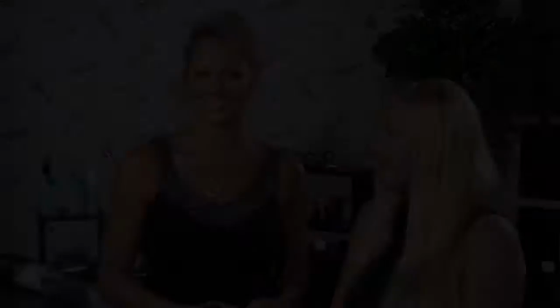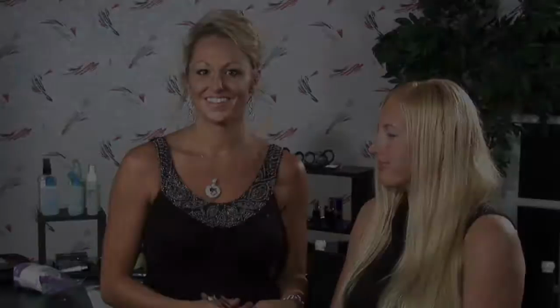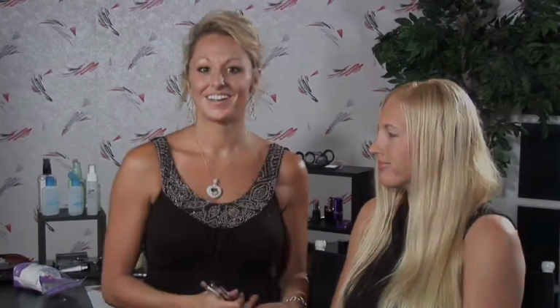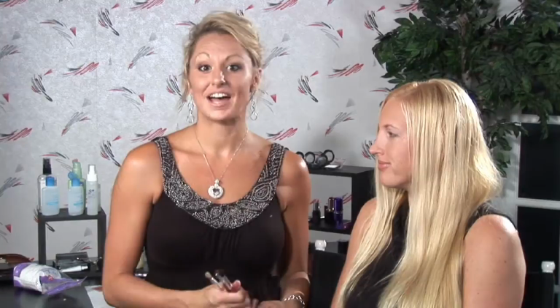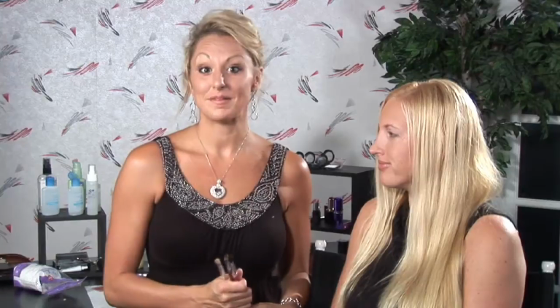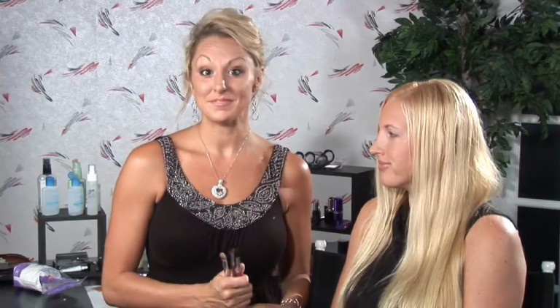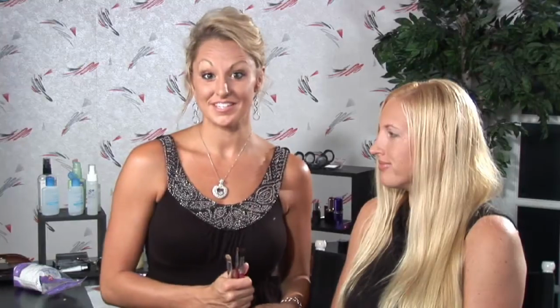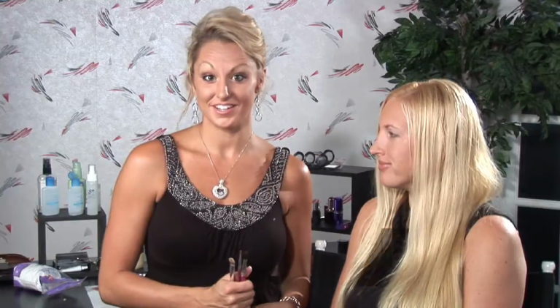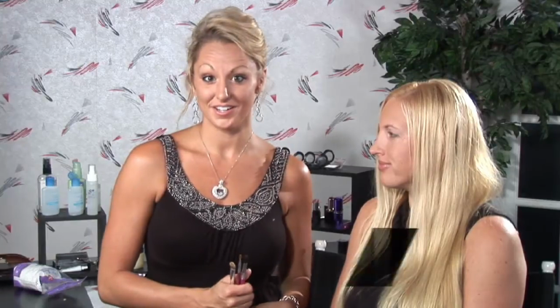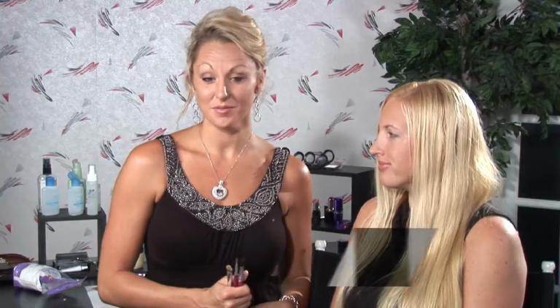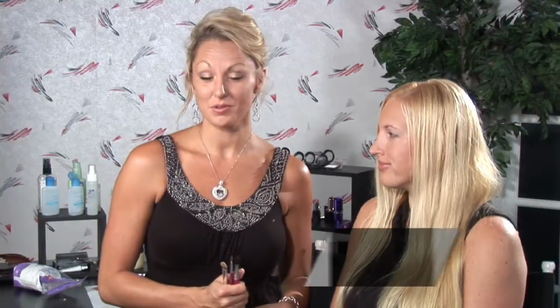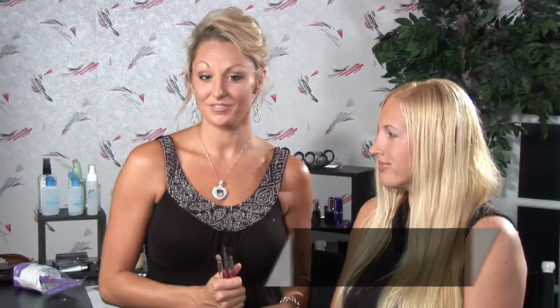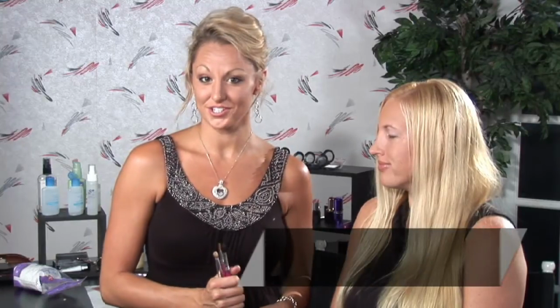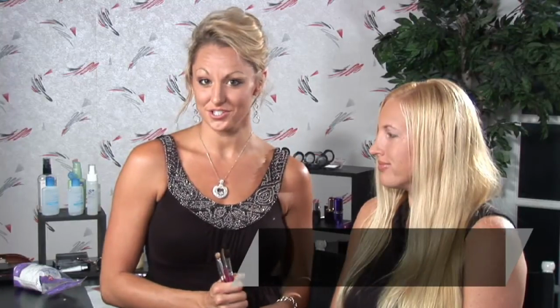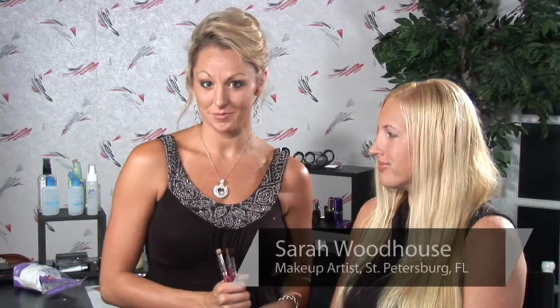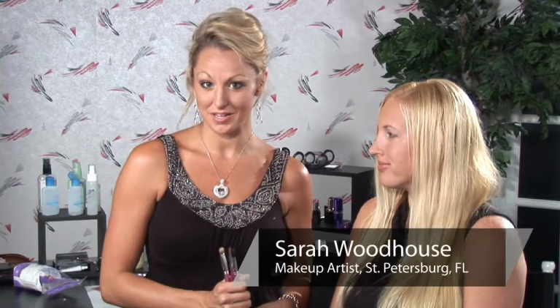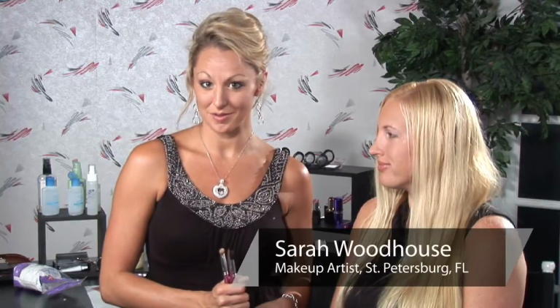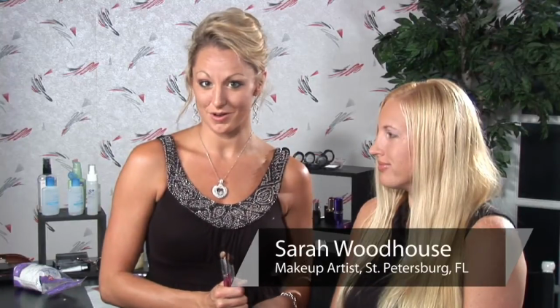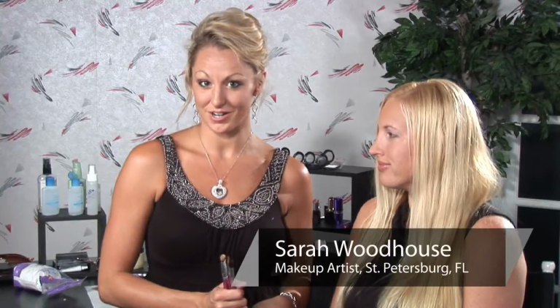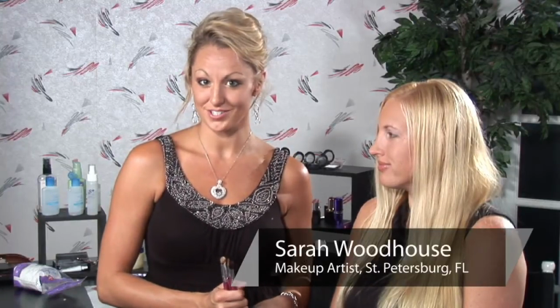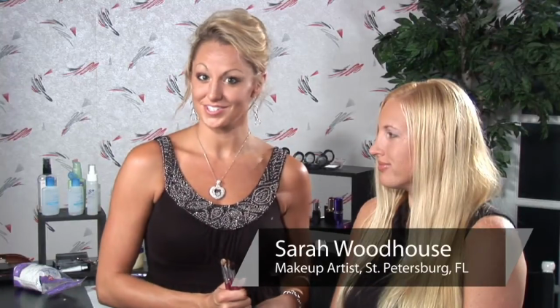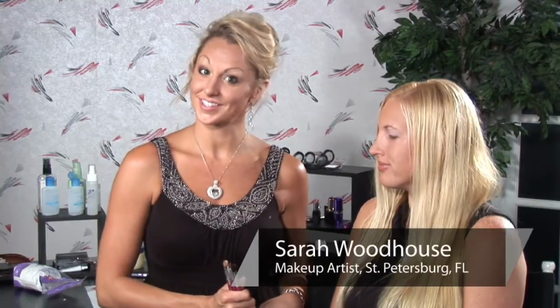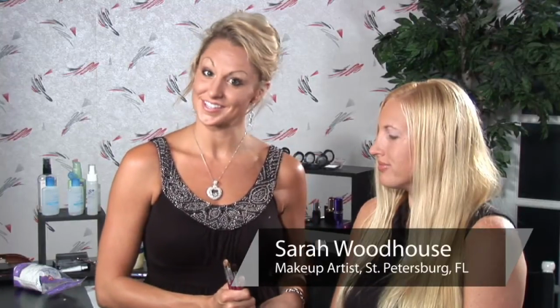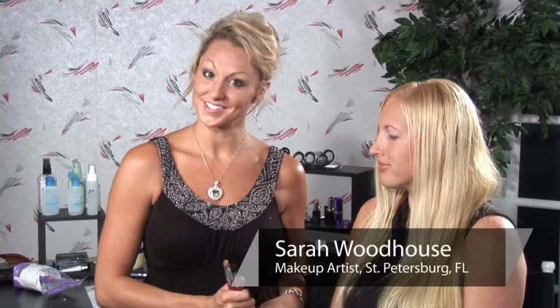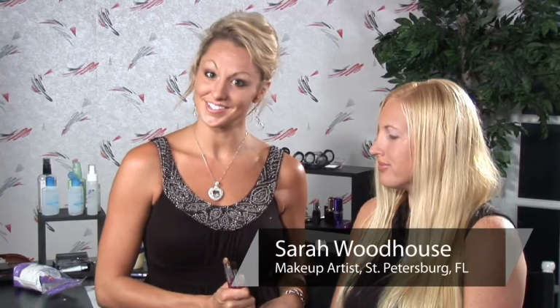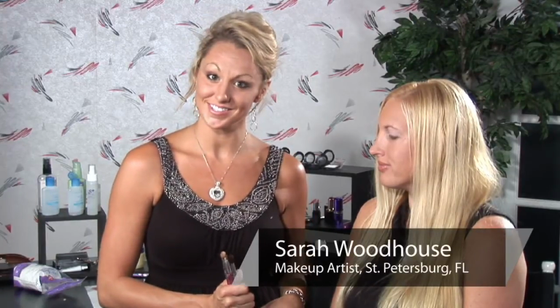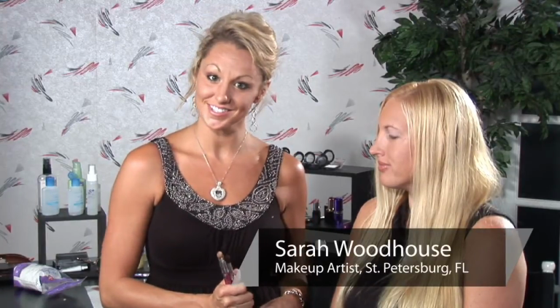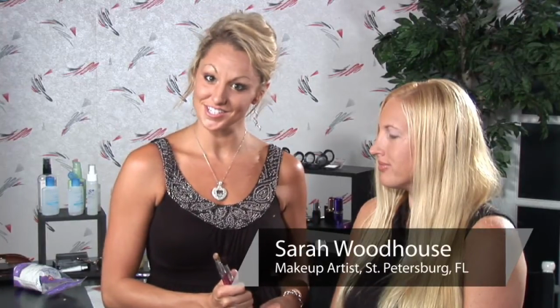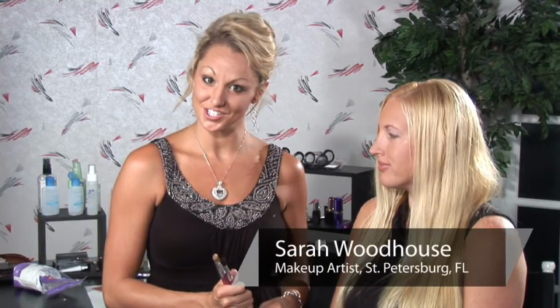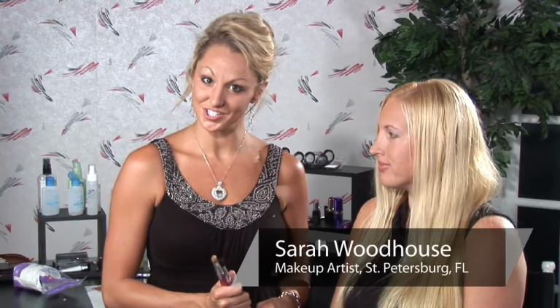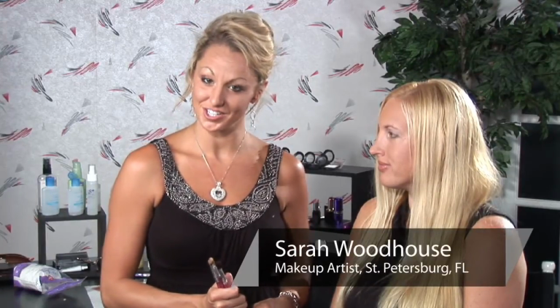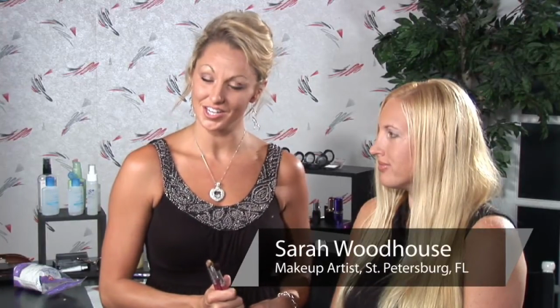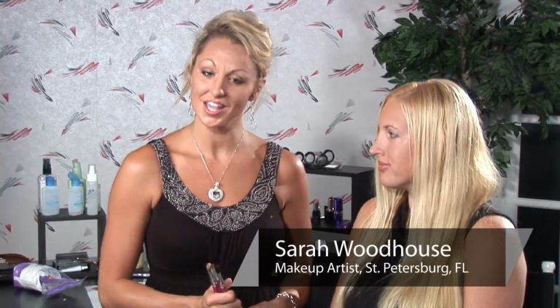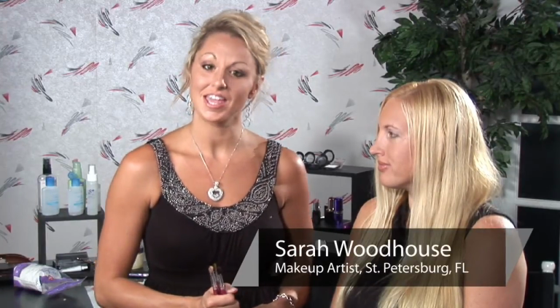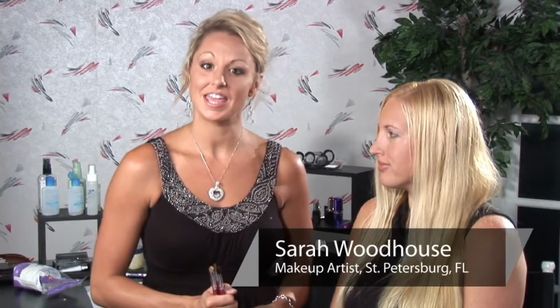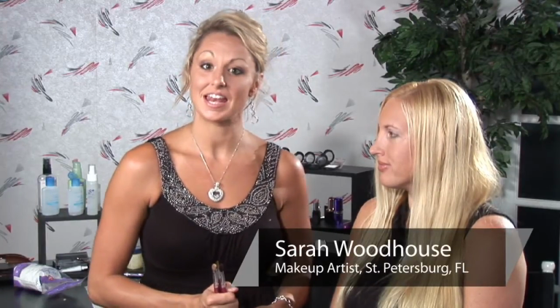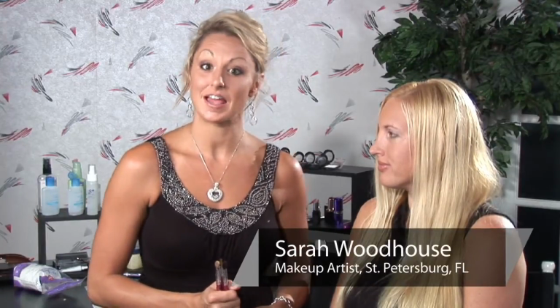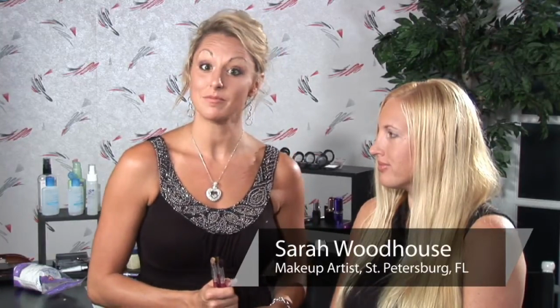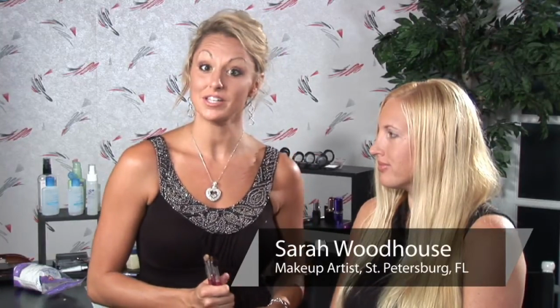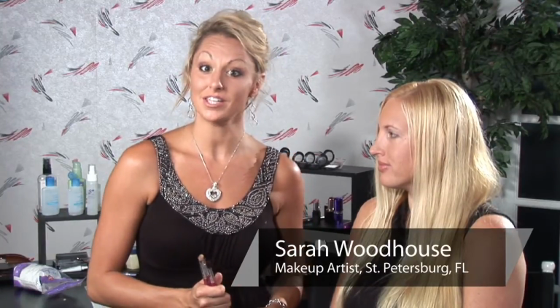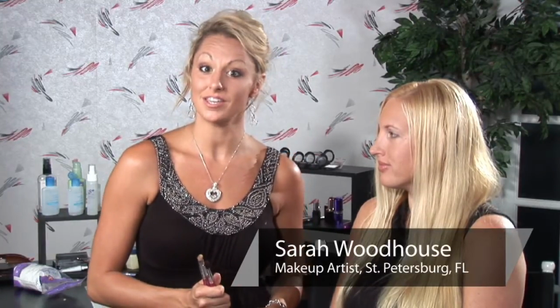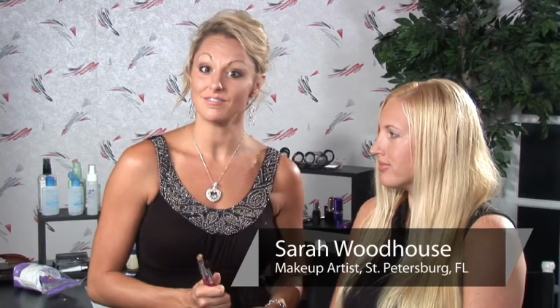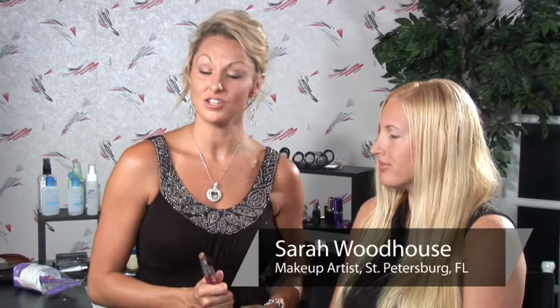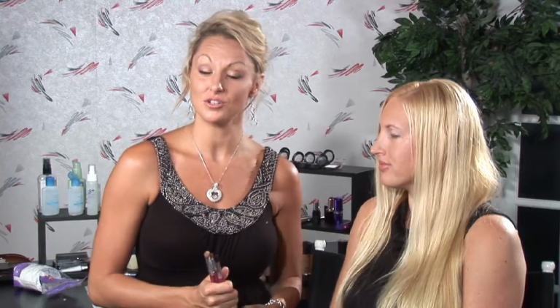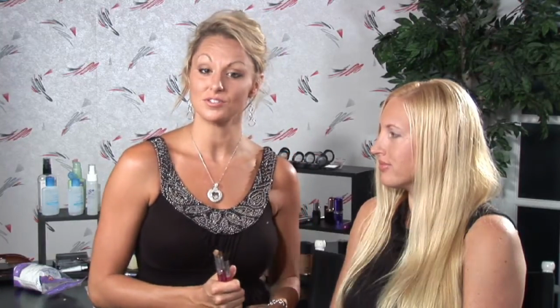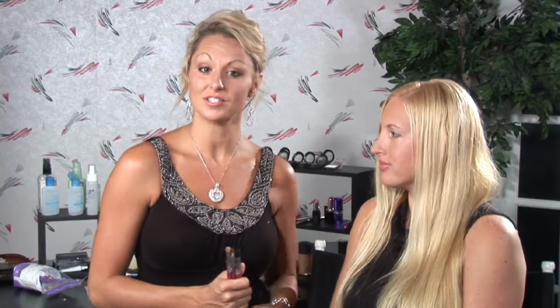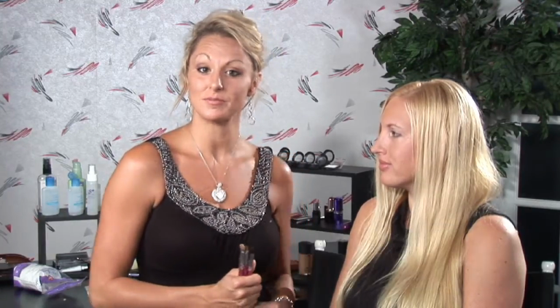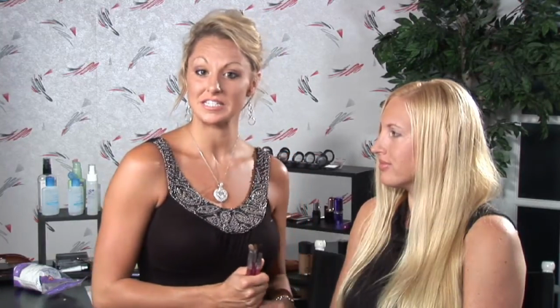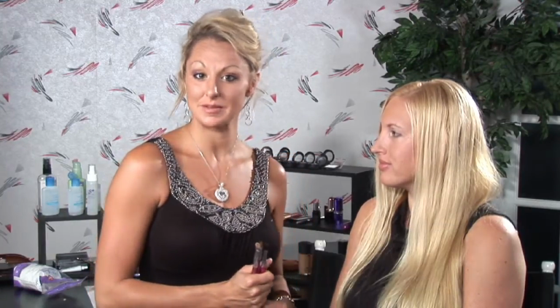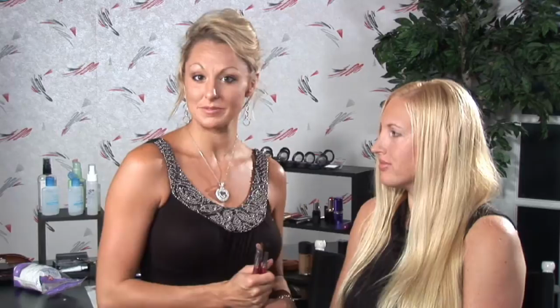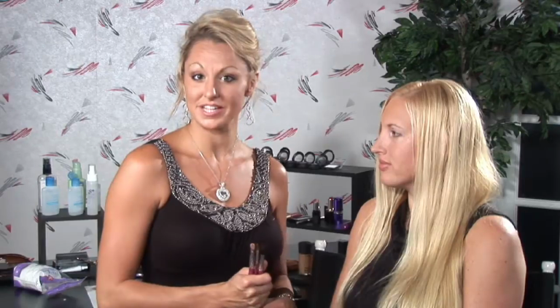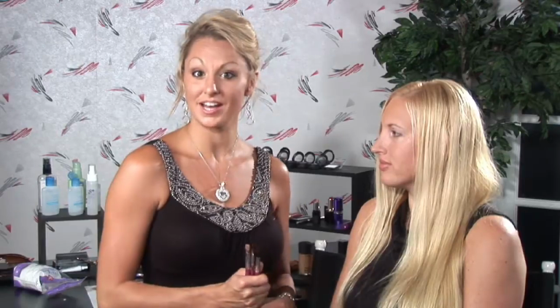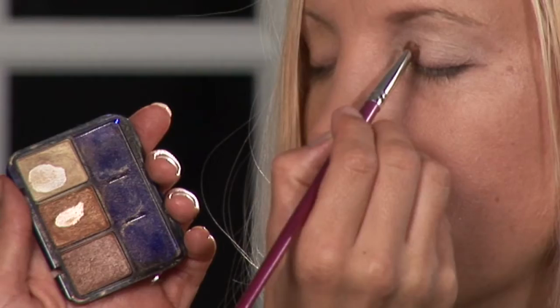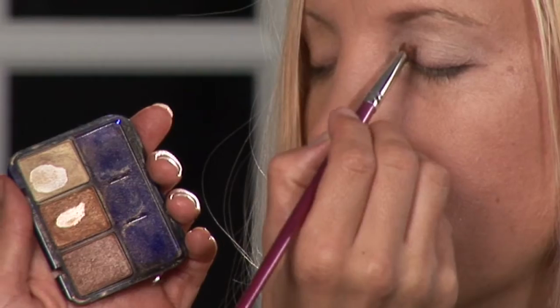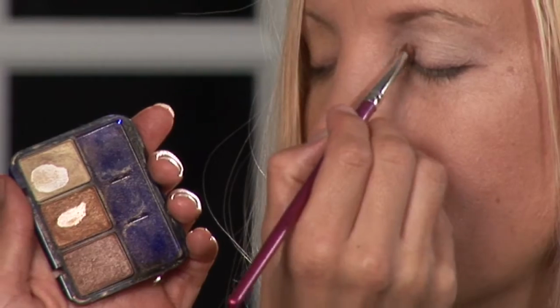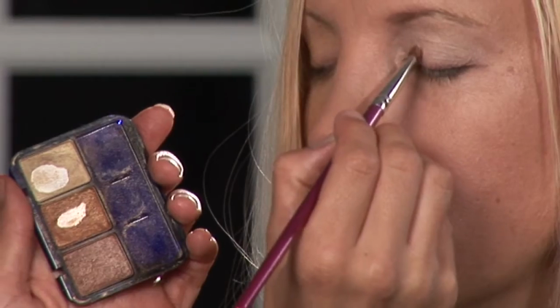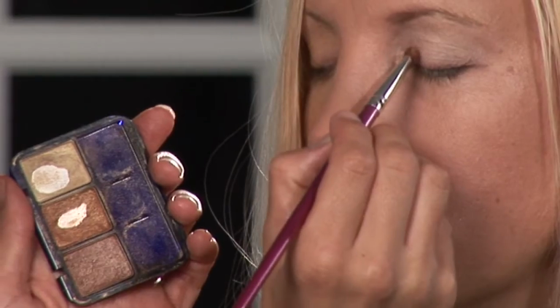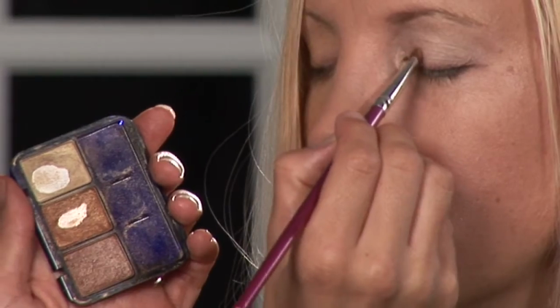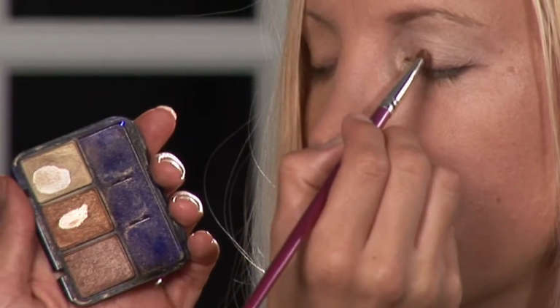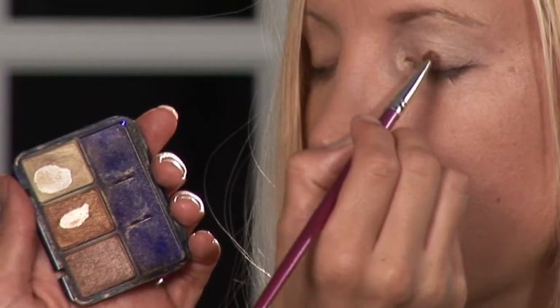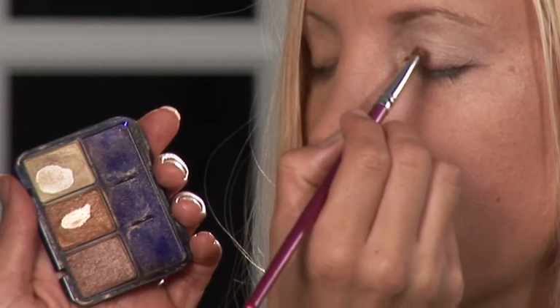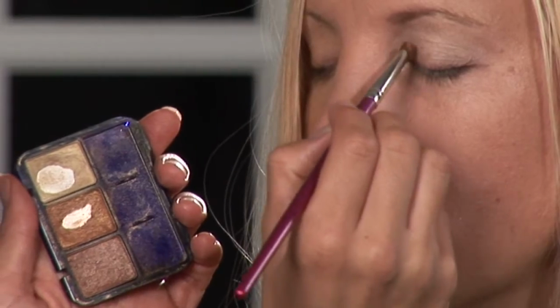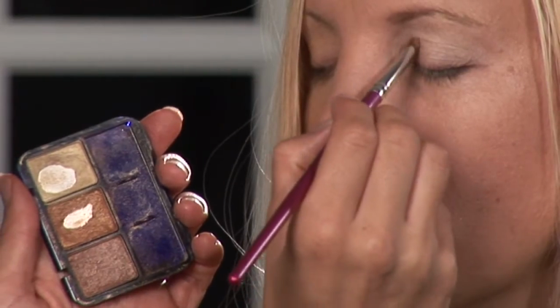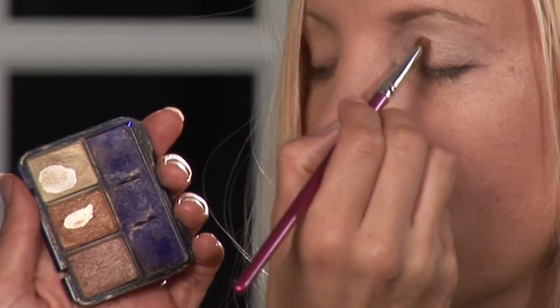I'm Sarah, professional makeup artist and licensed esthetician, and I'm going to give you some tips on how to apply eye shadow.